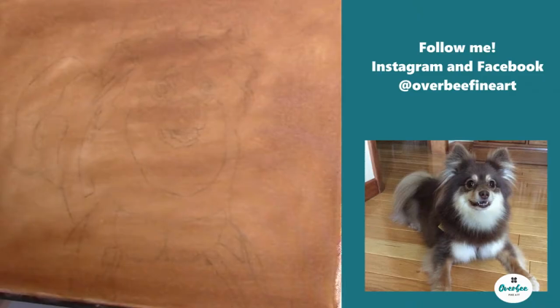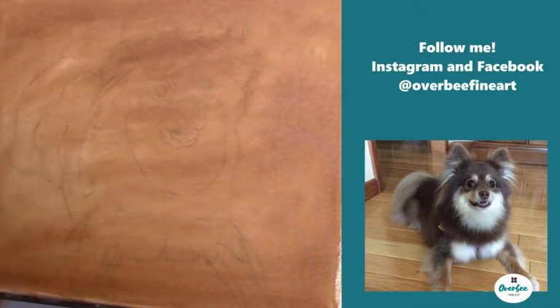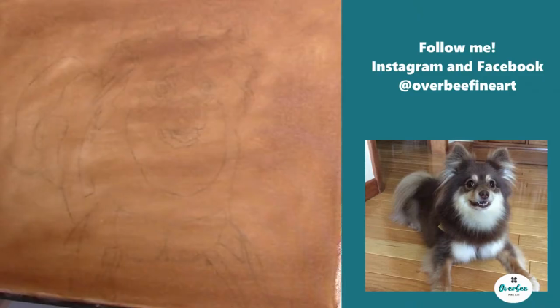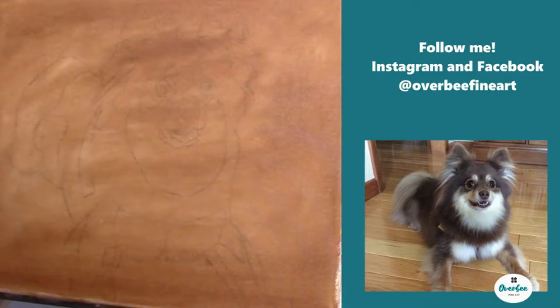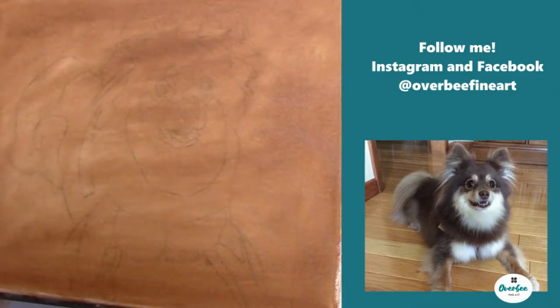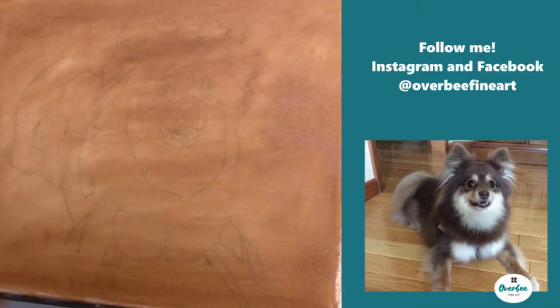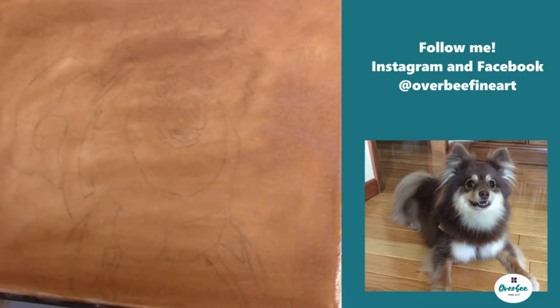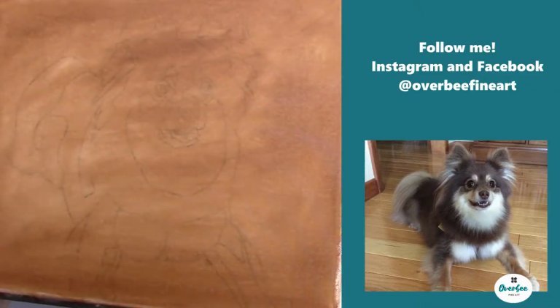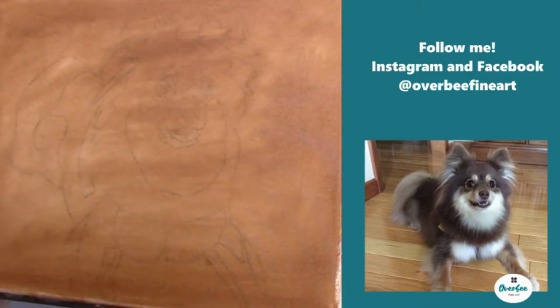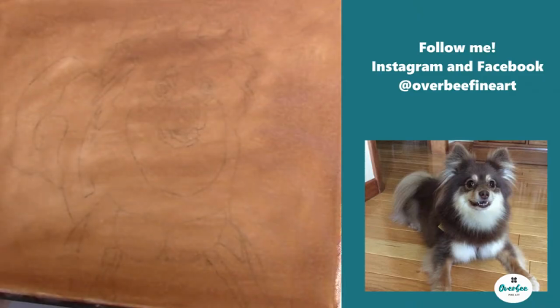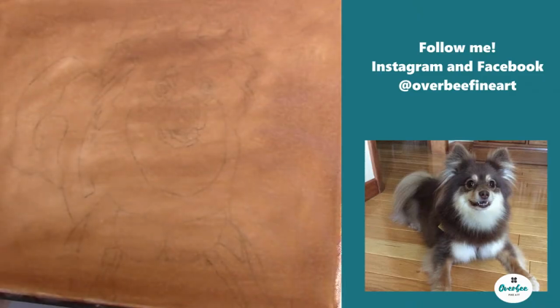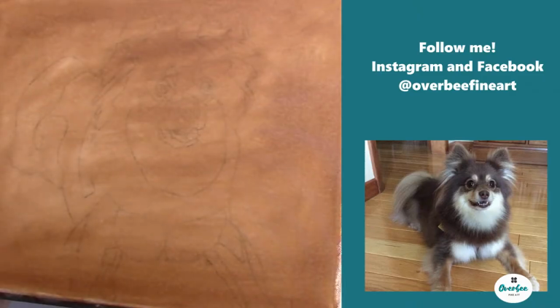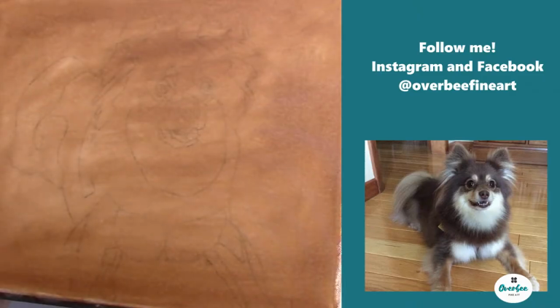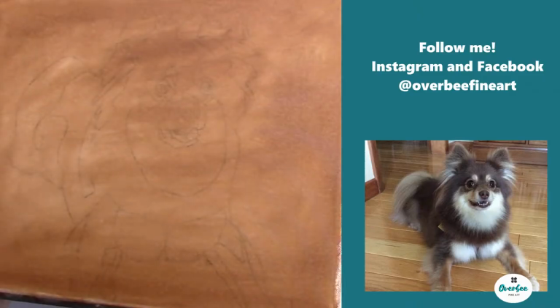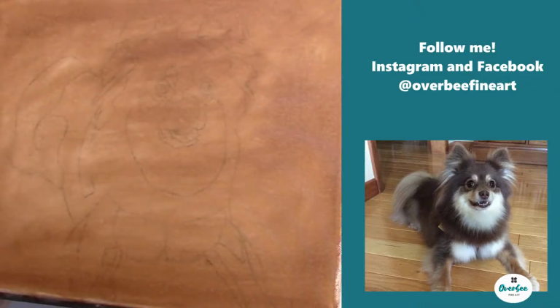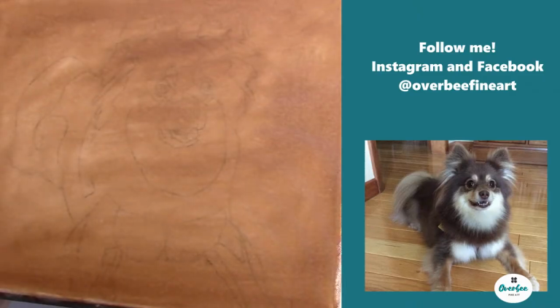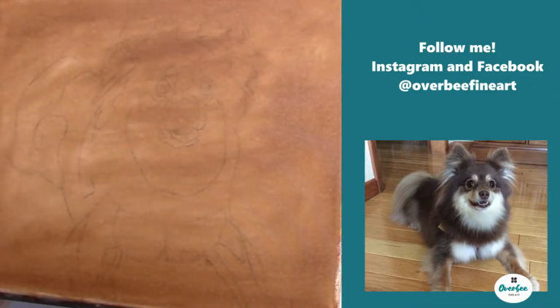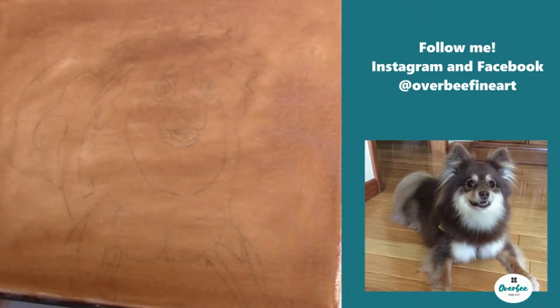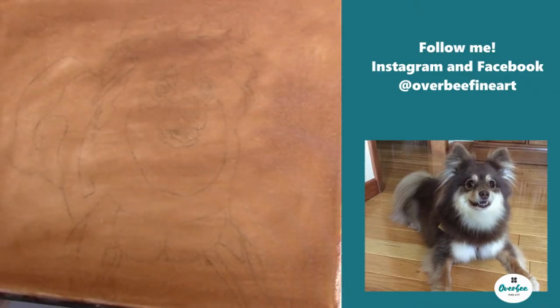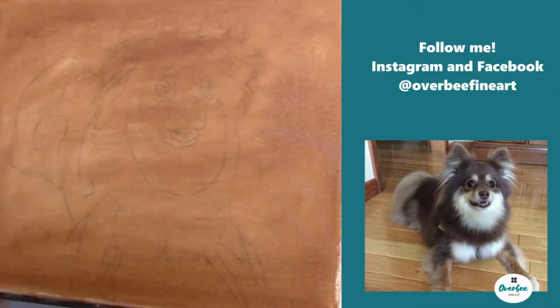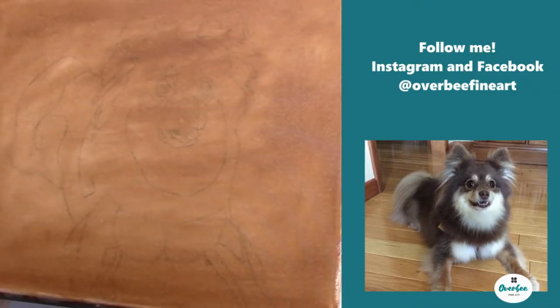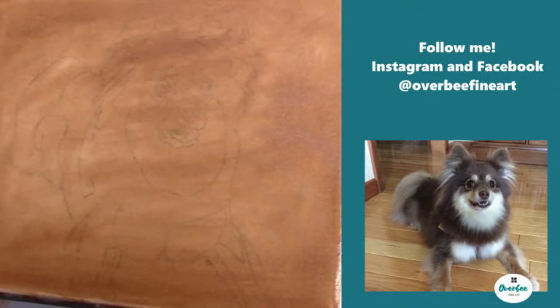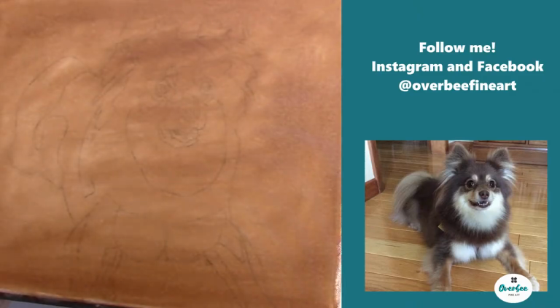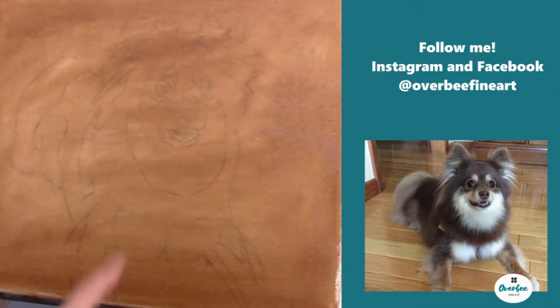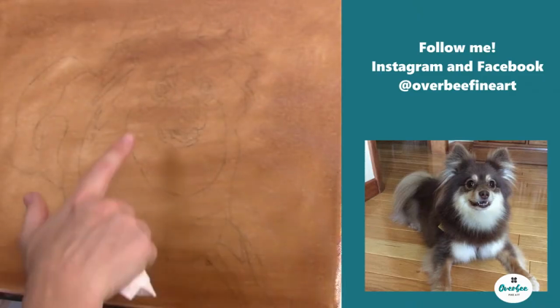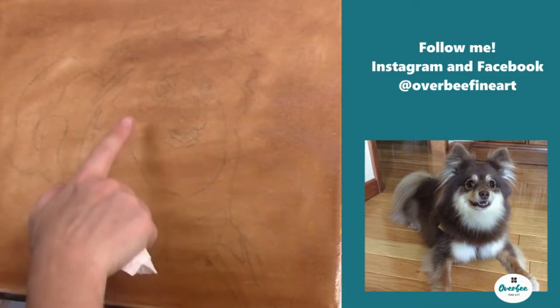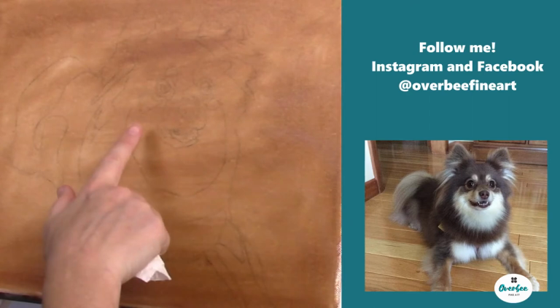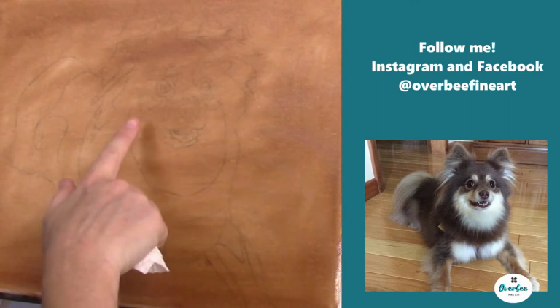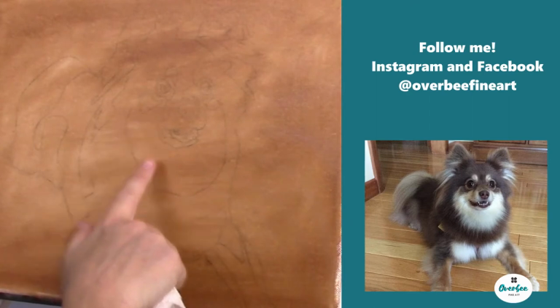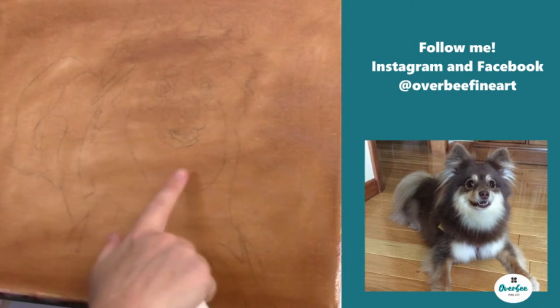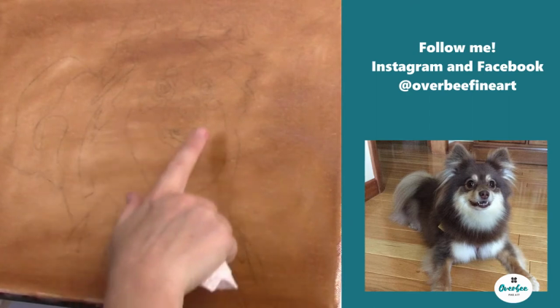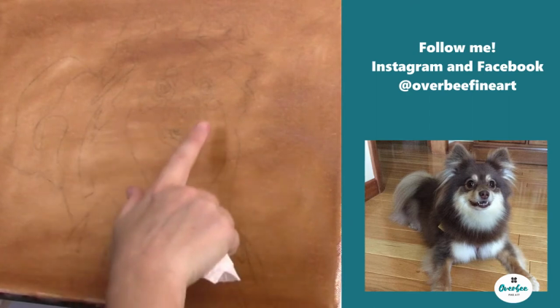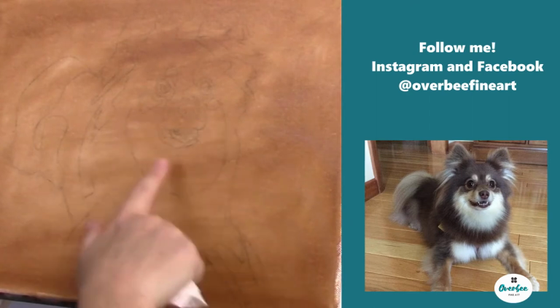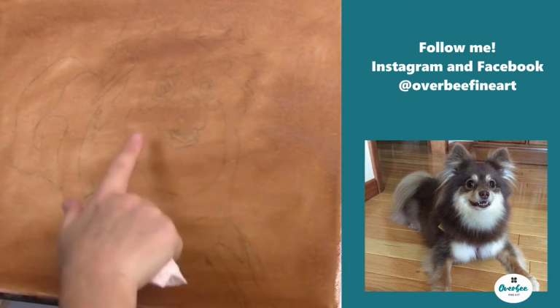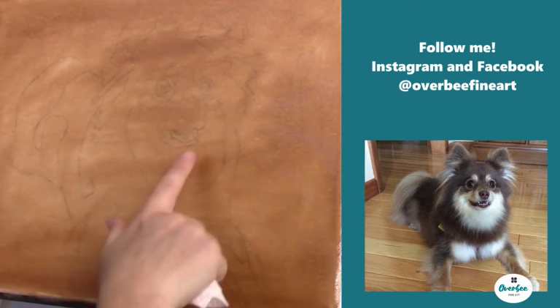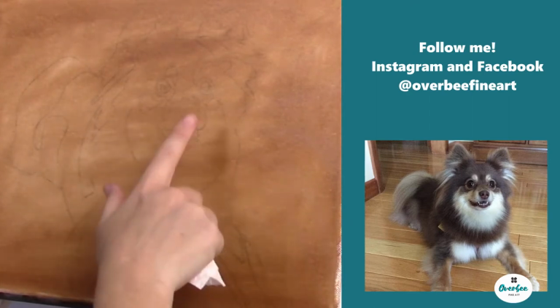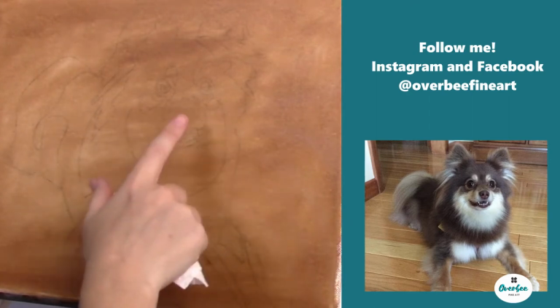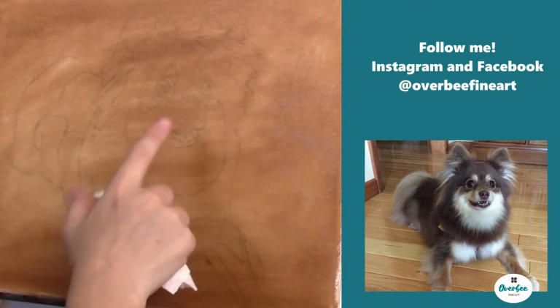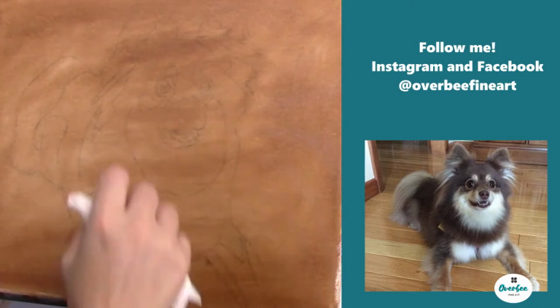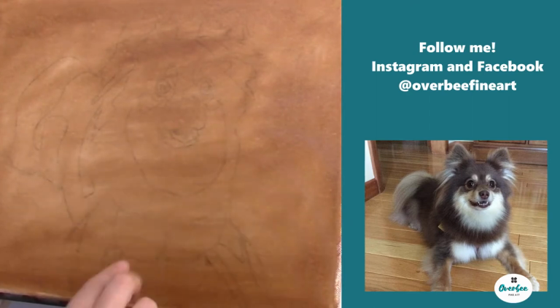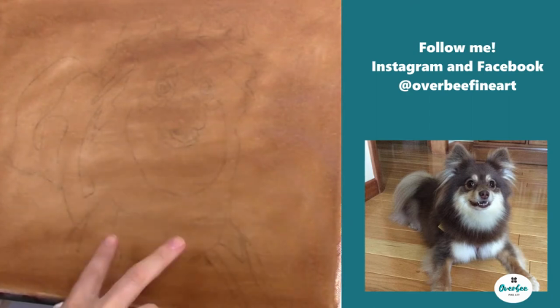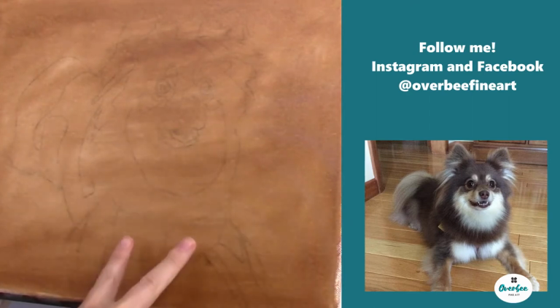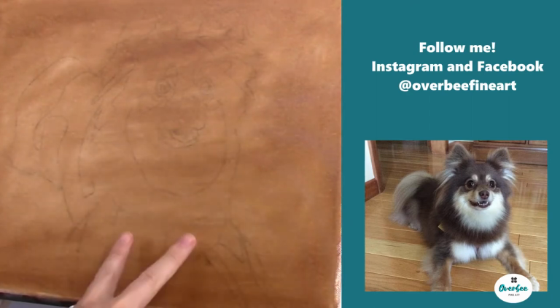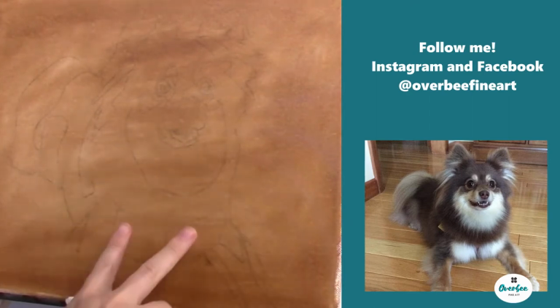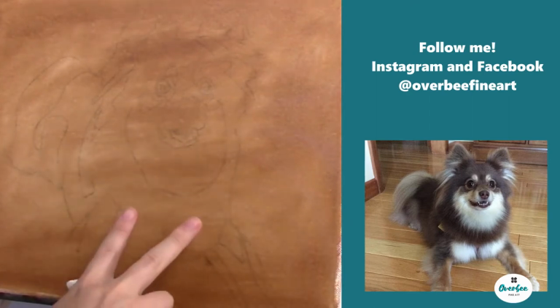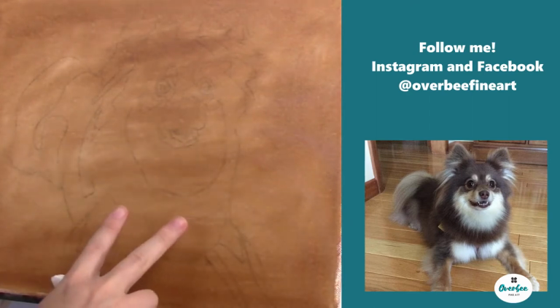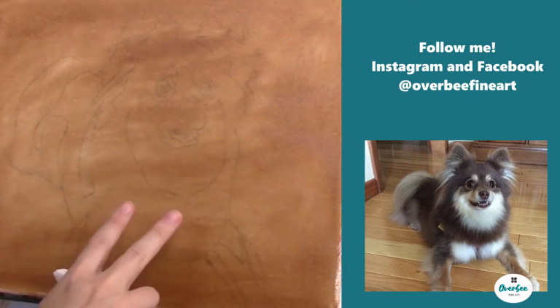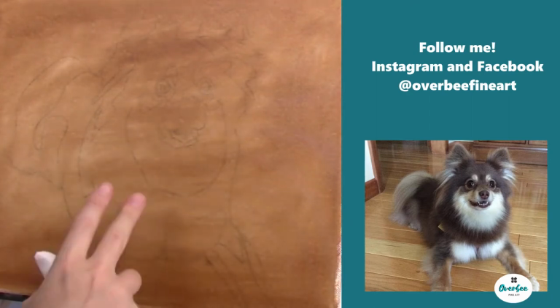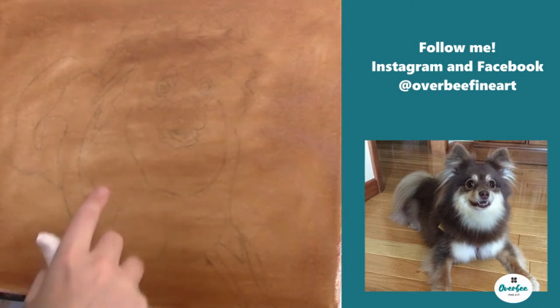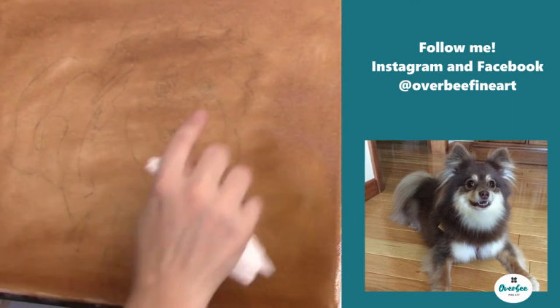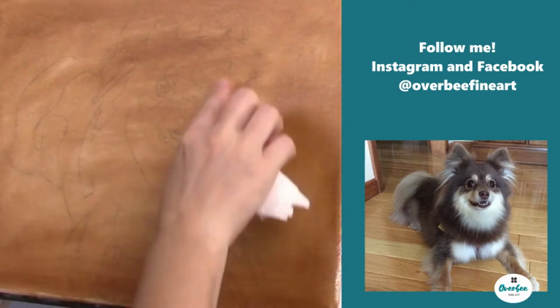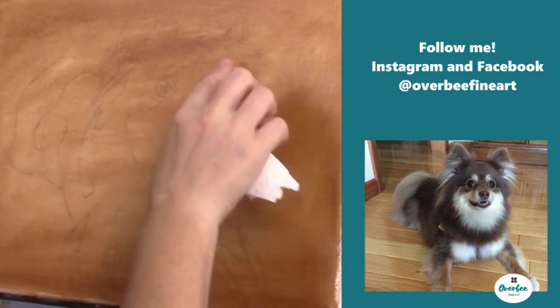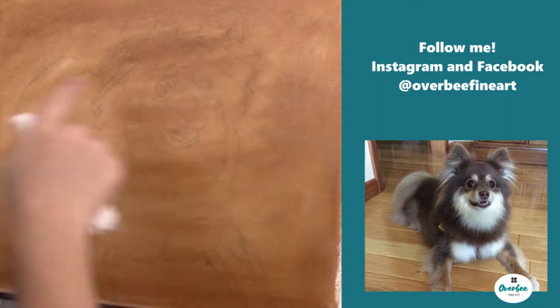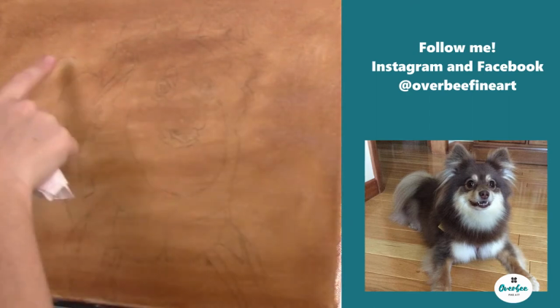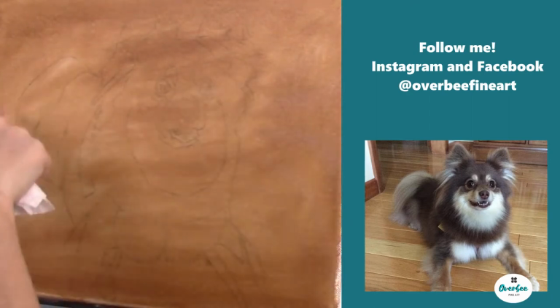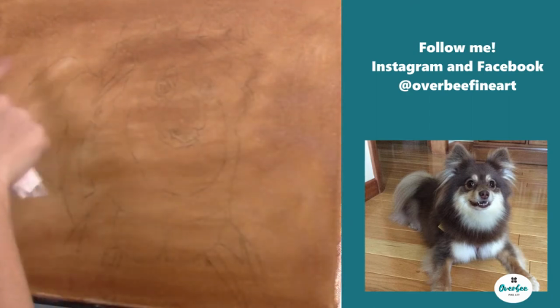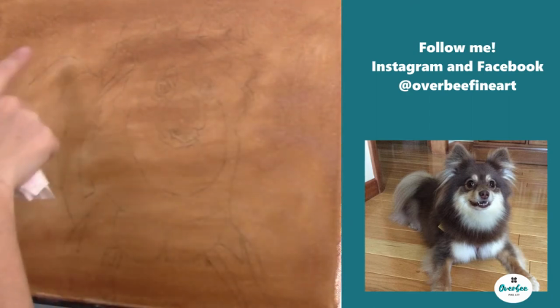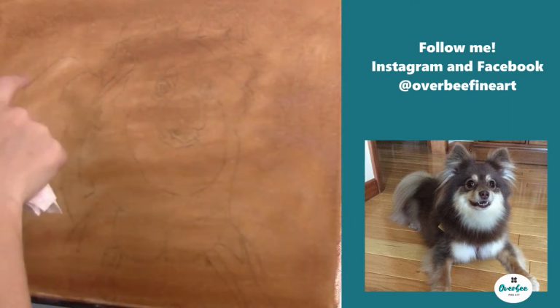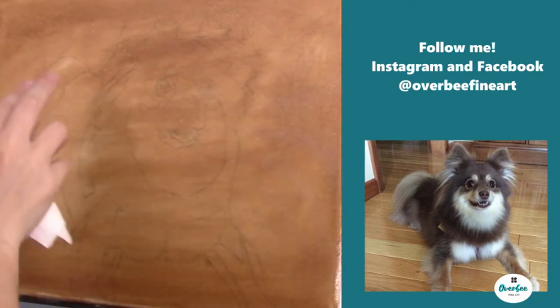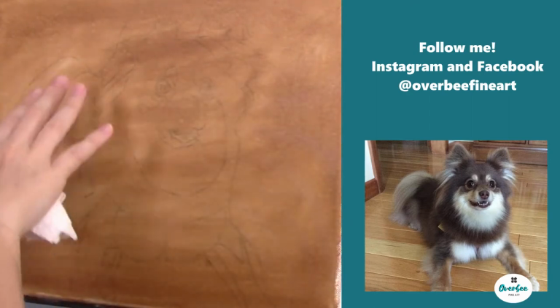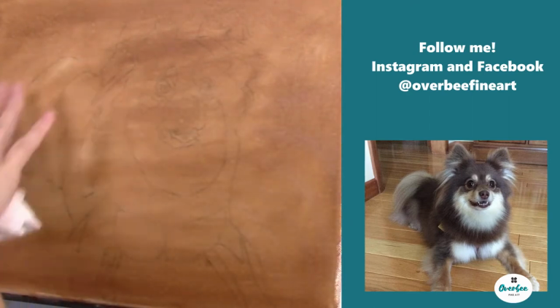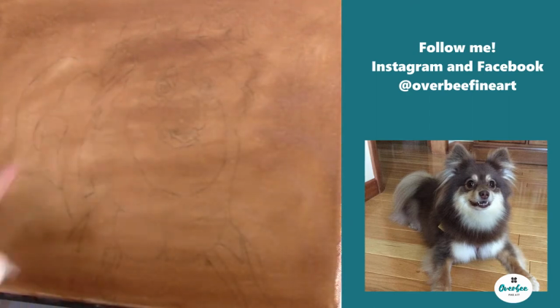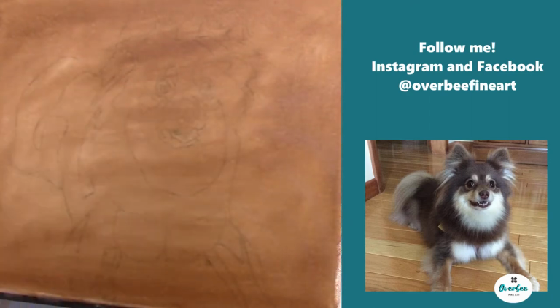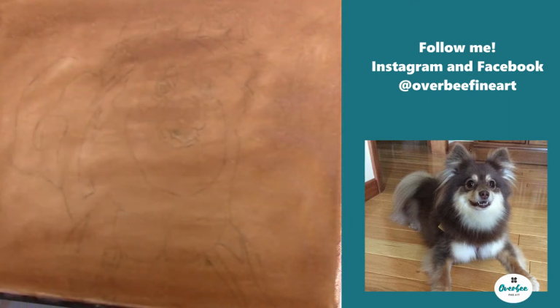Hi, everybody. Welcome to Over Be Fine Art. Today I wanted to show you my technique that I use for doing my oil paintings.